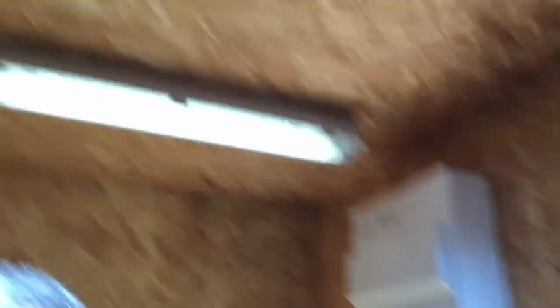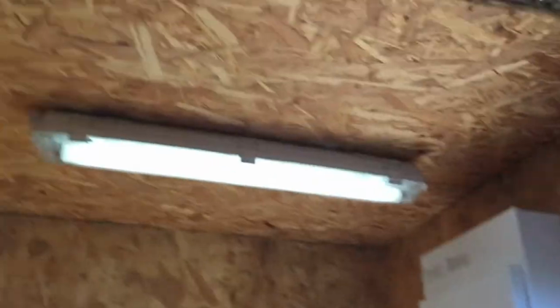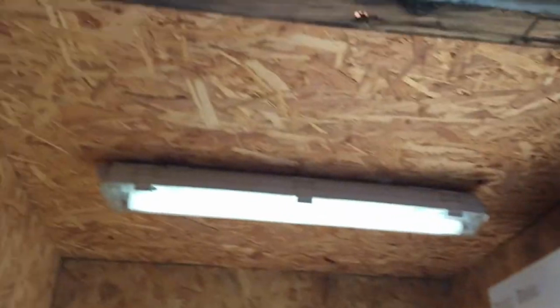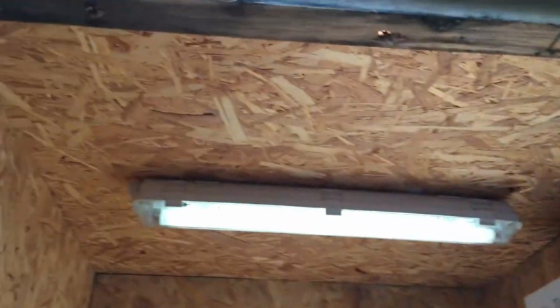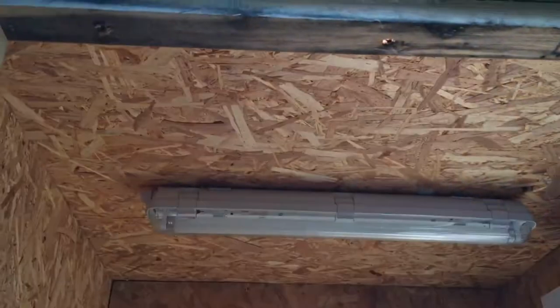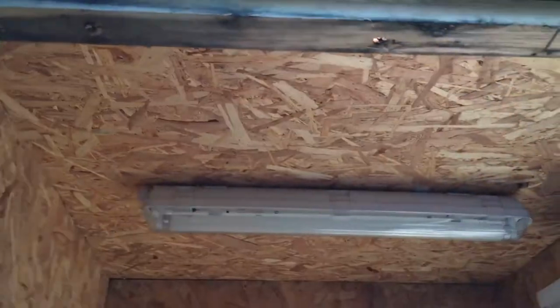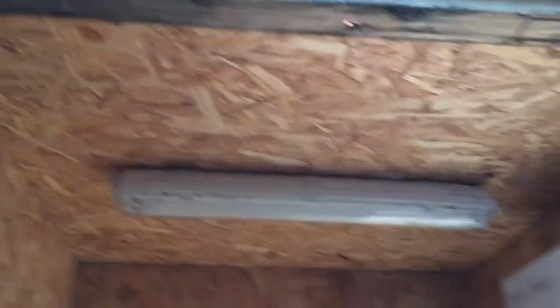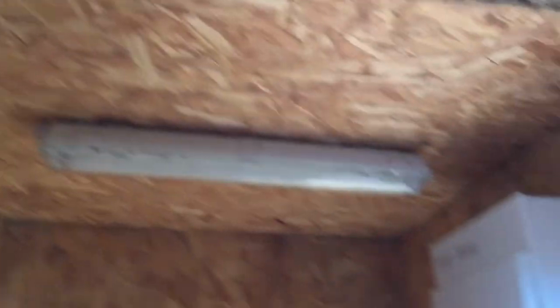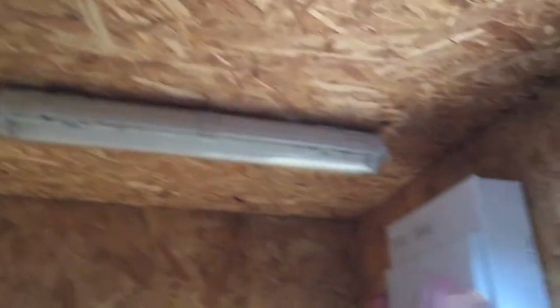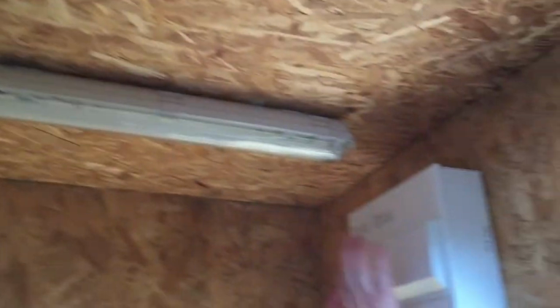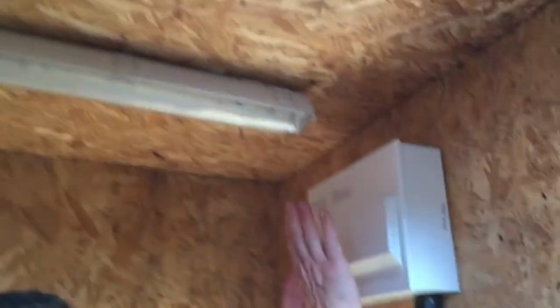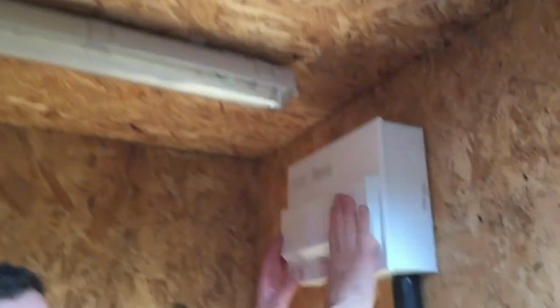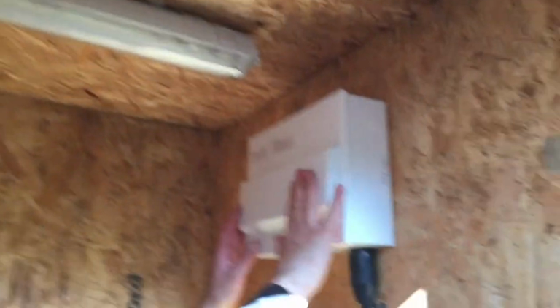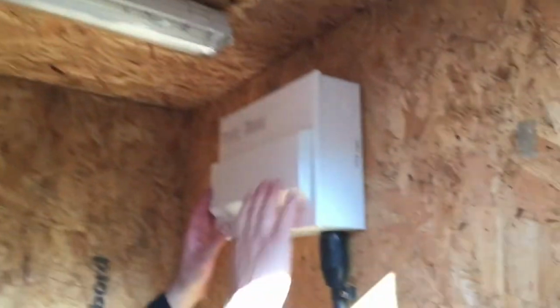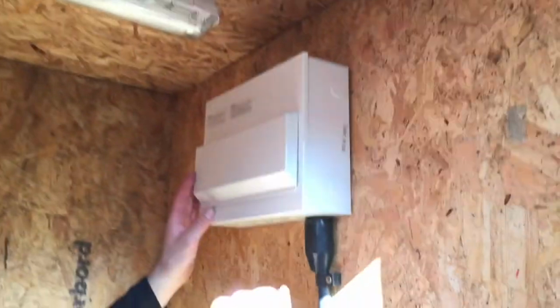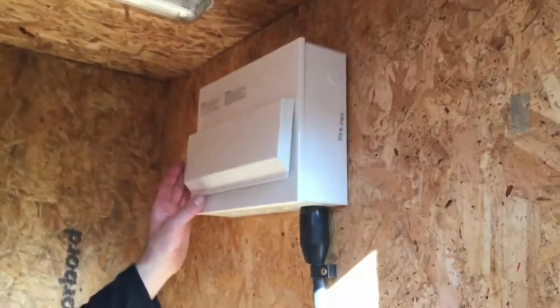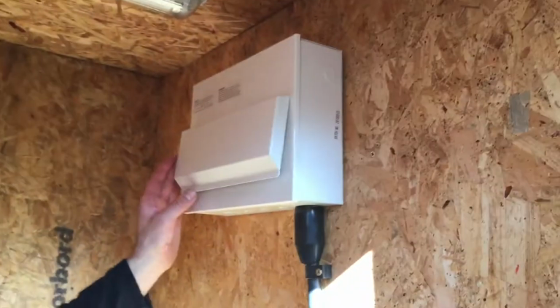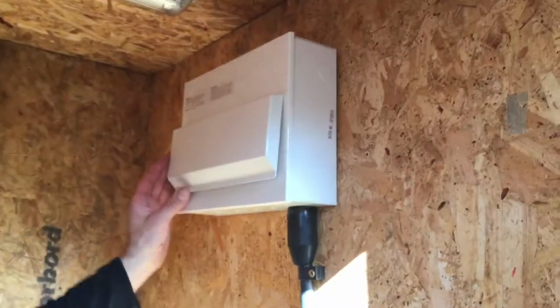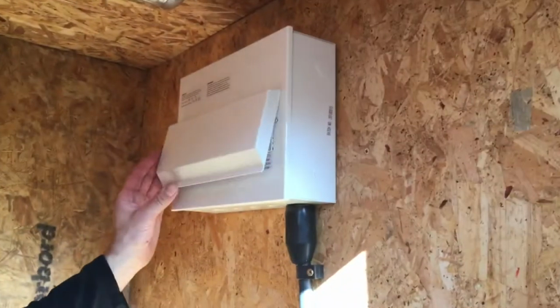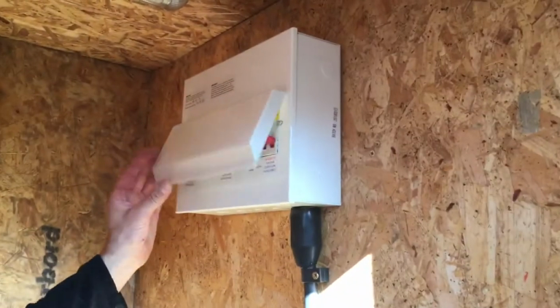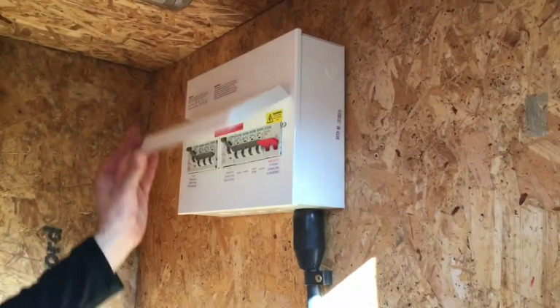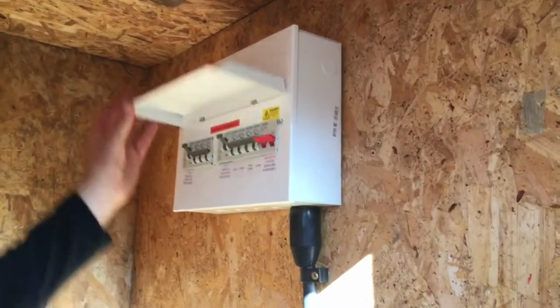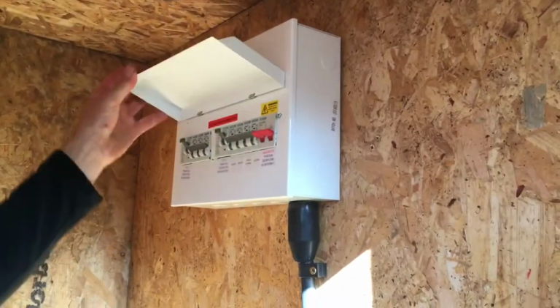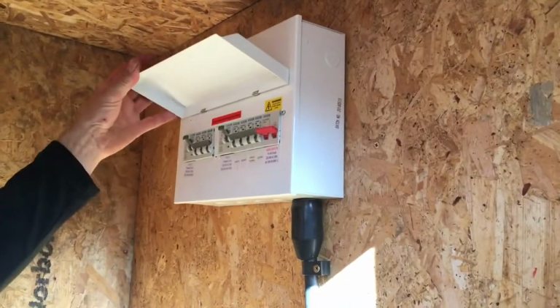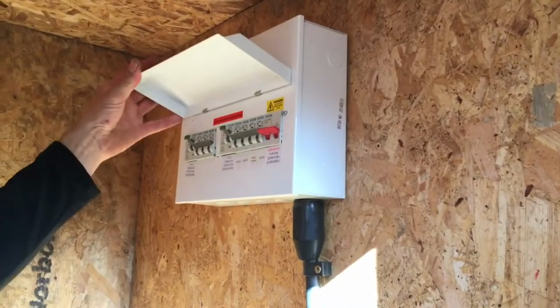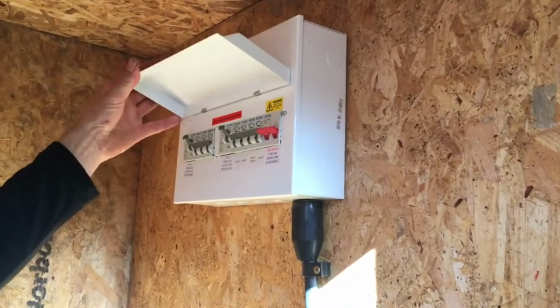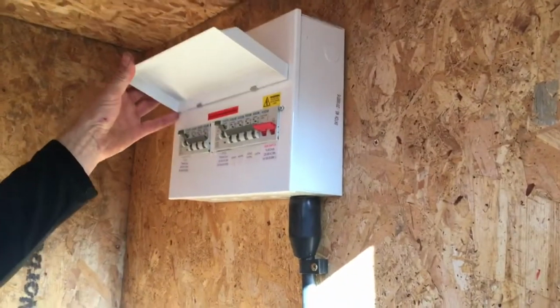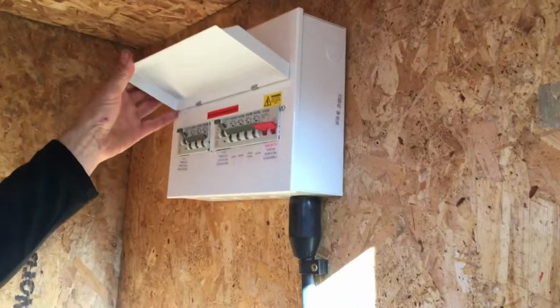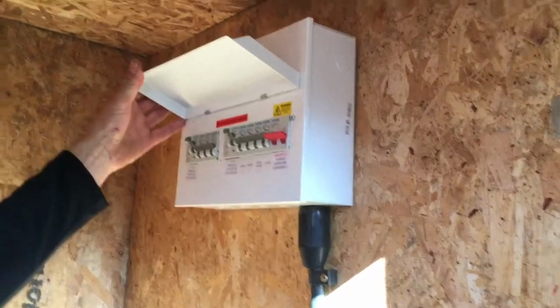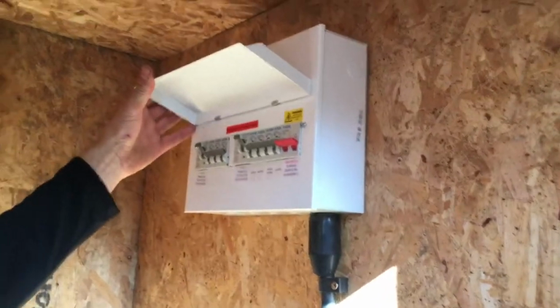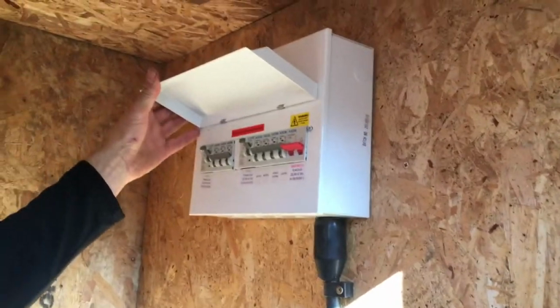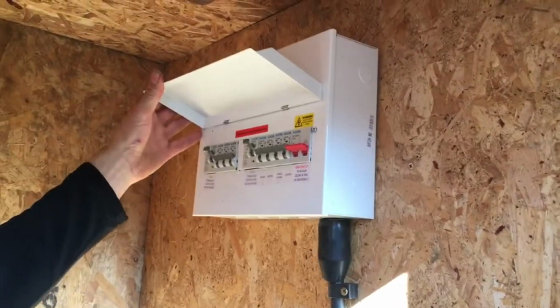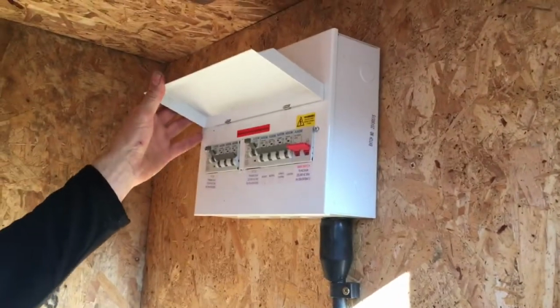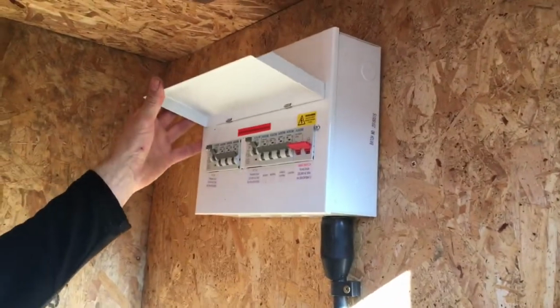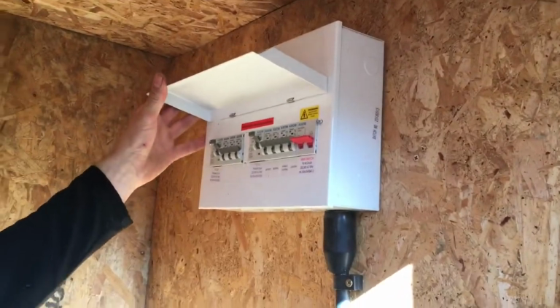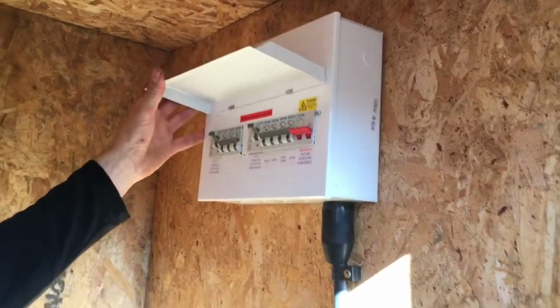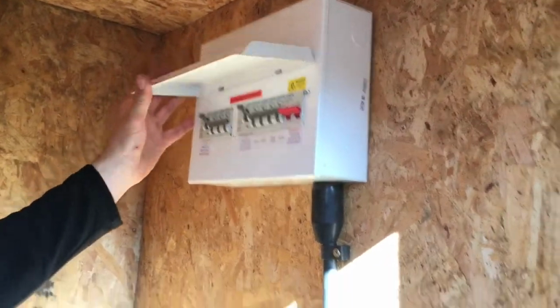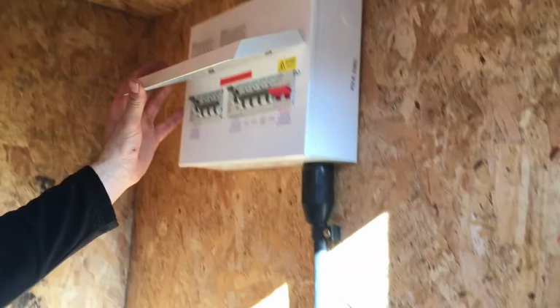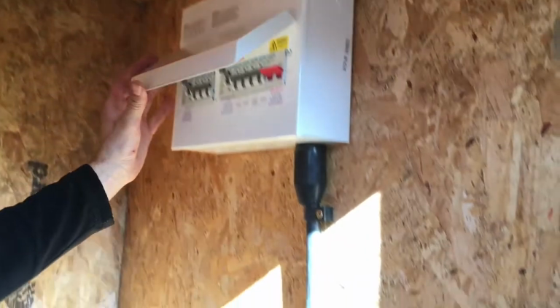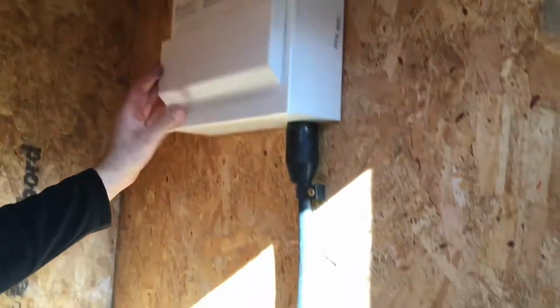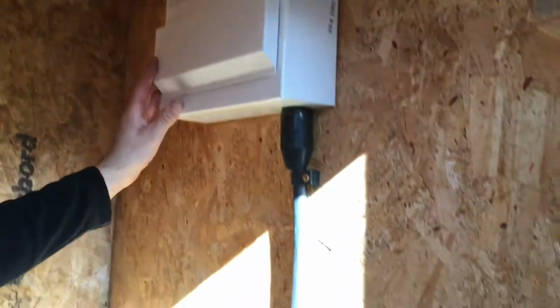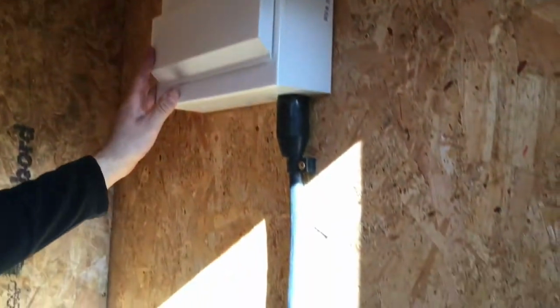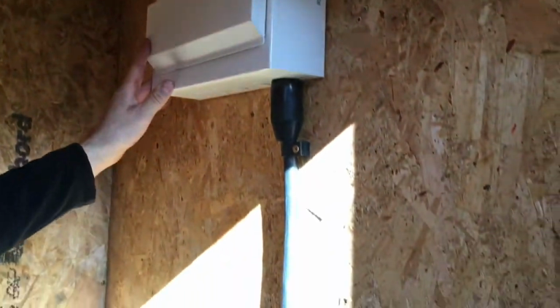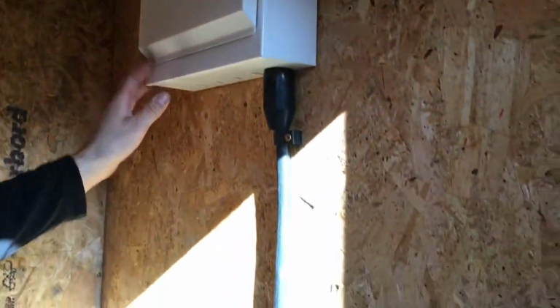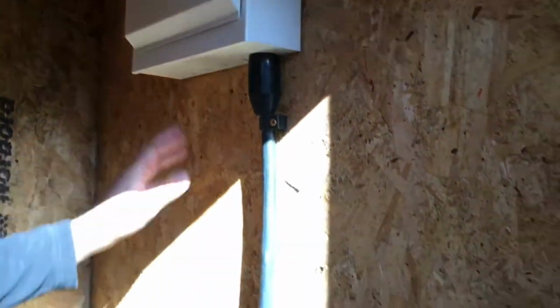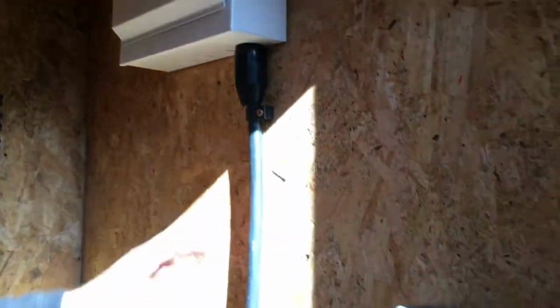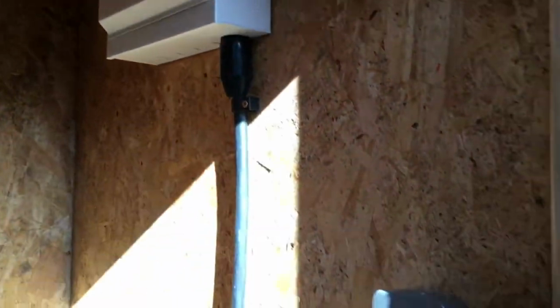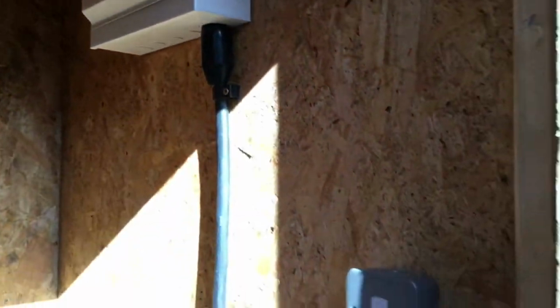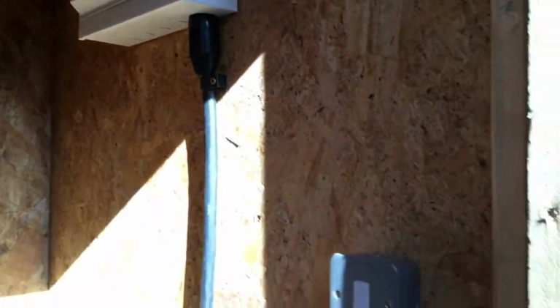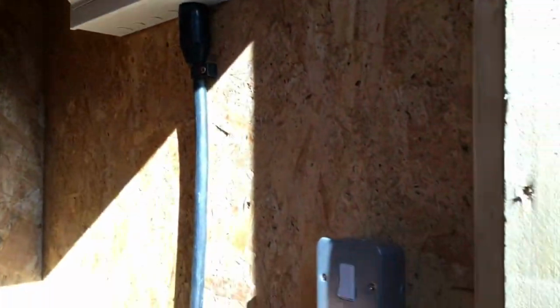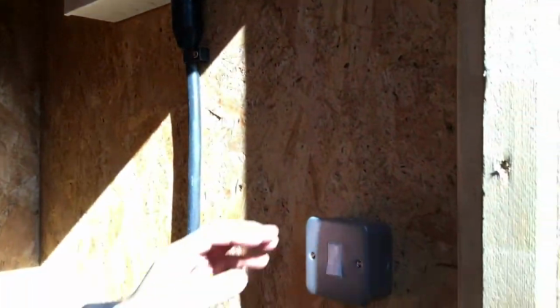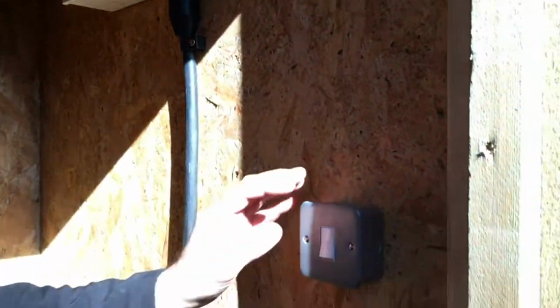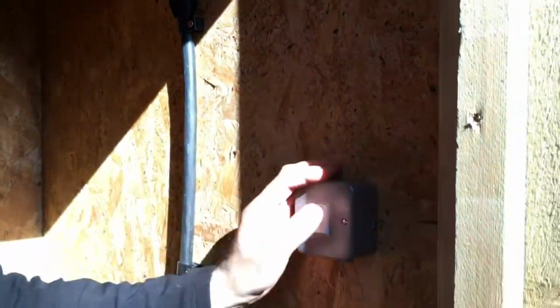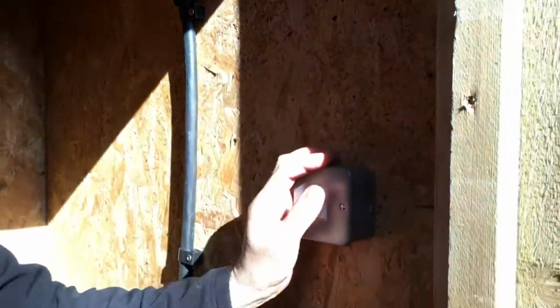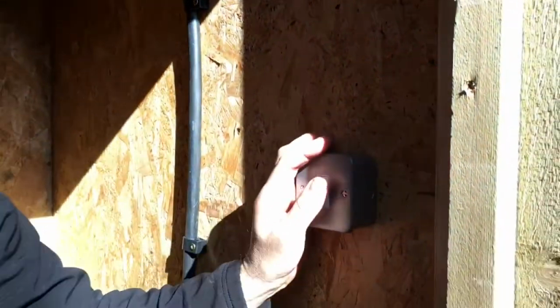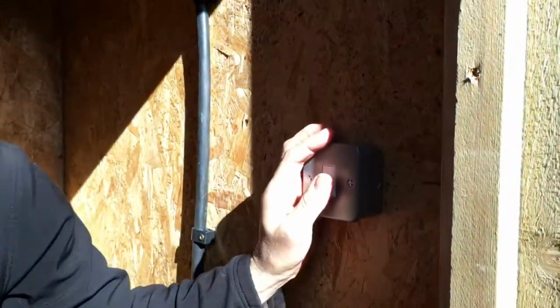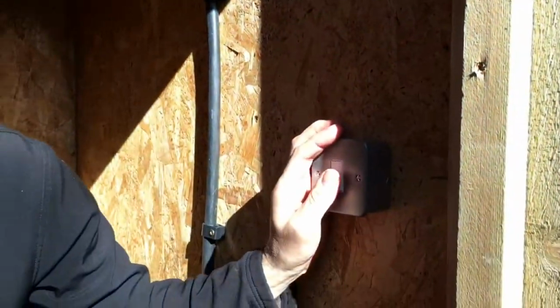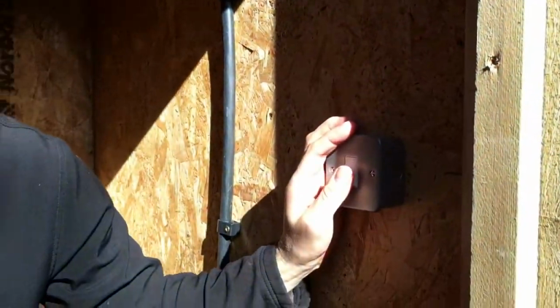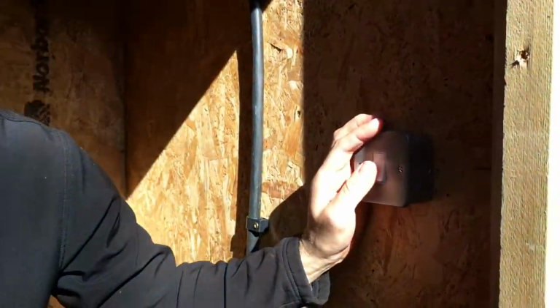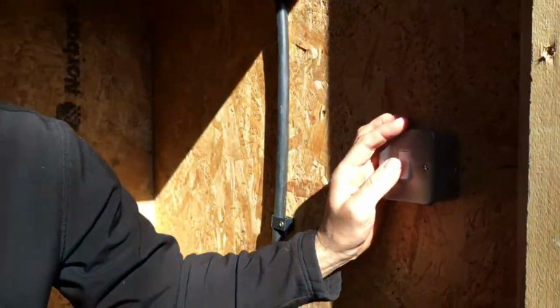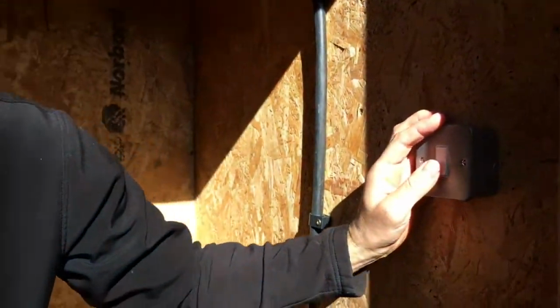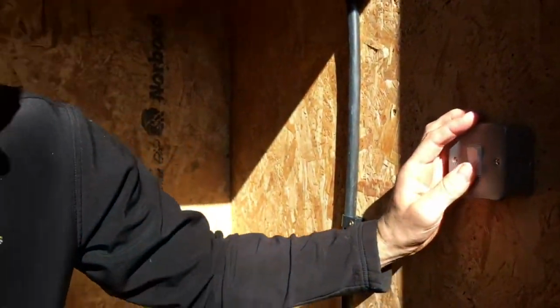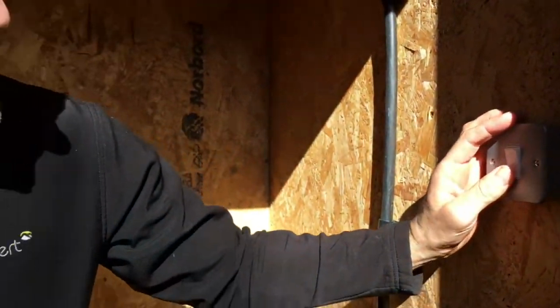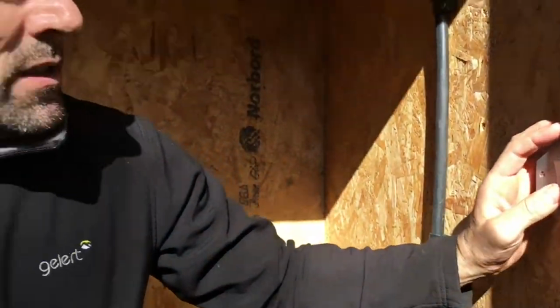Again, high security locking system on it. Inside there's a little store room with his light and his consumer unit. It's been tested and certified — all safe and above board to use.